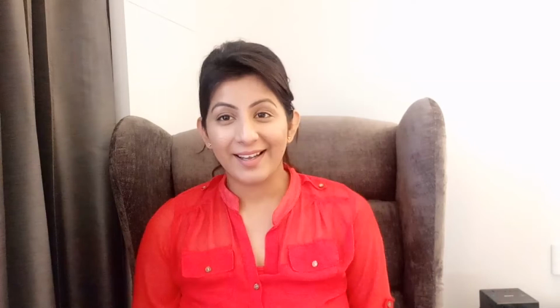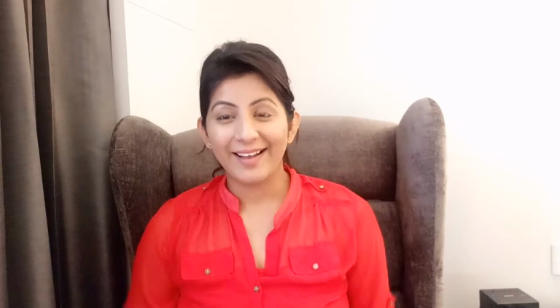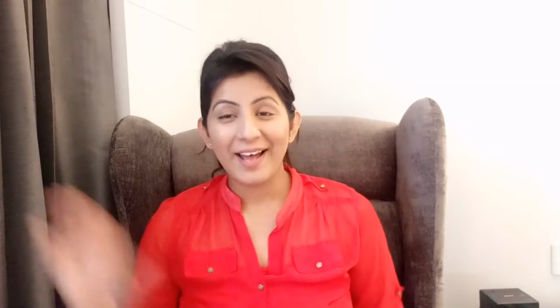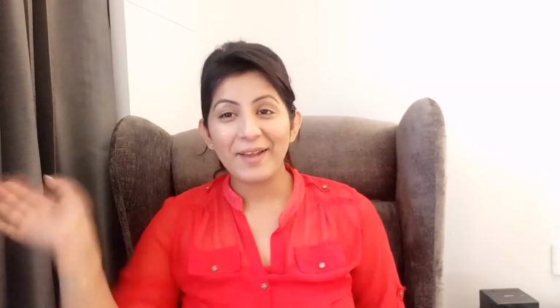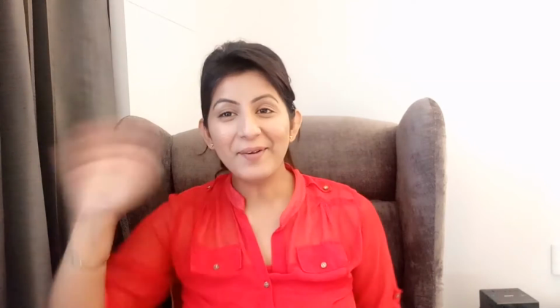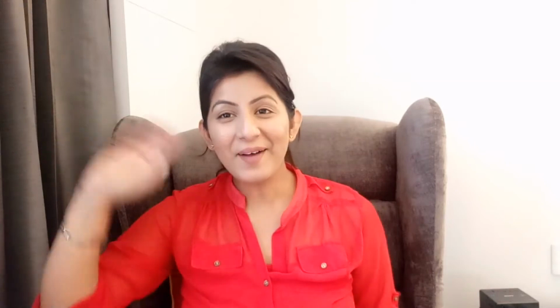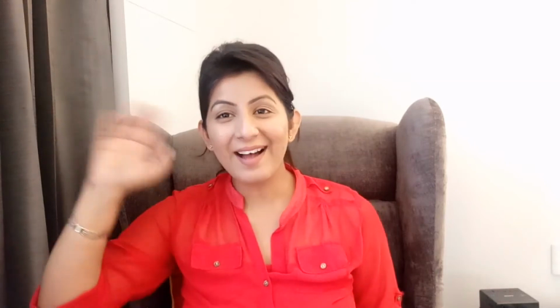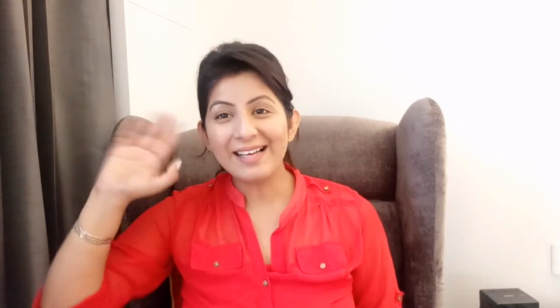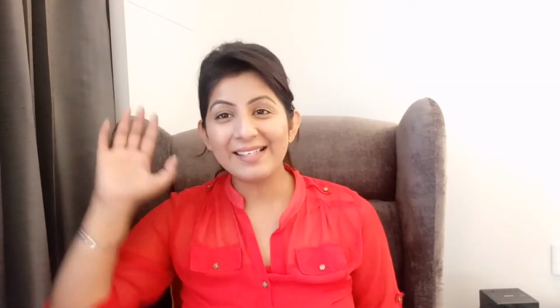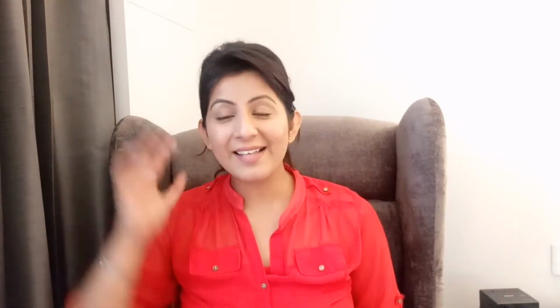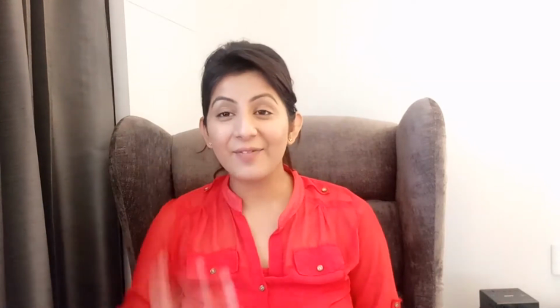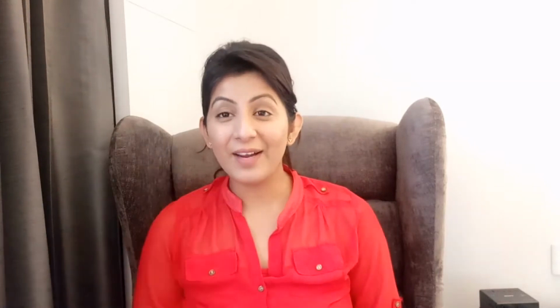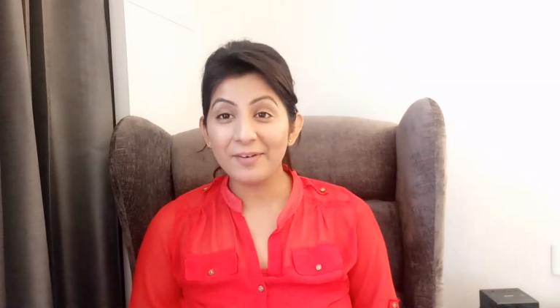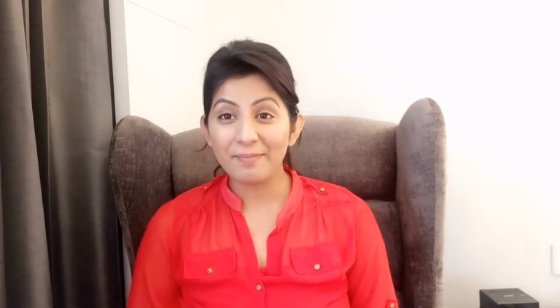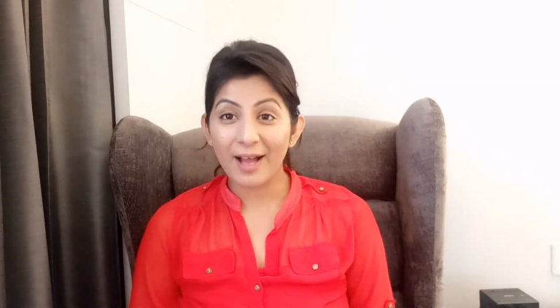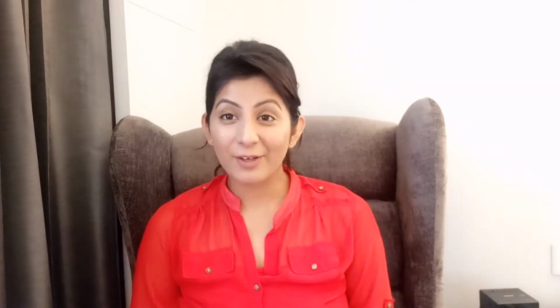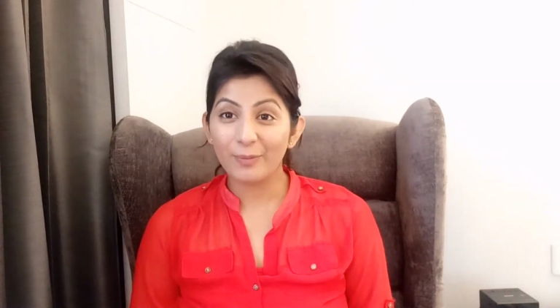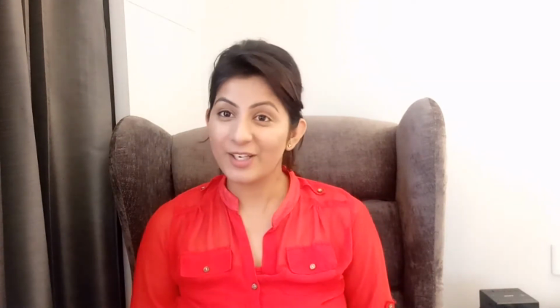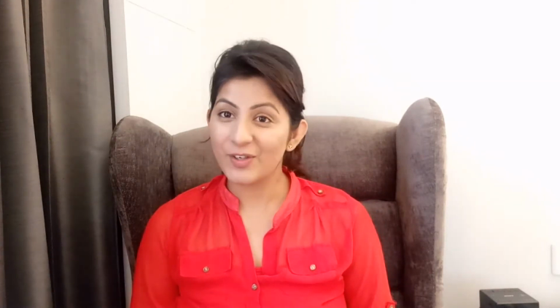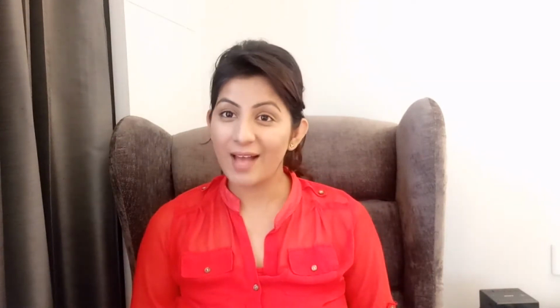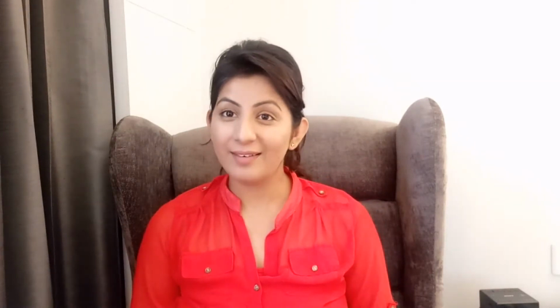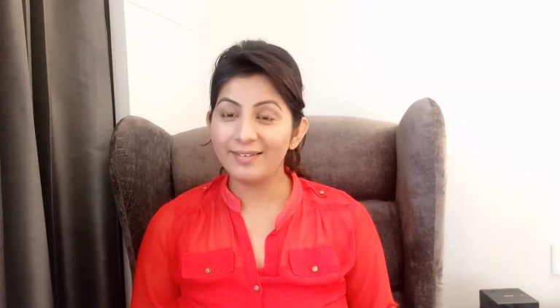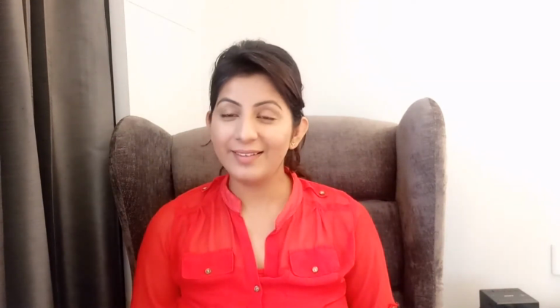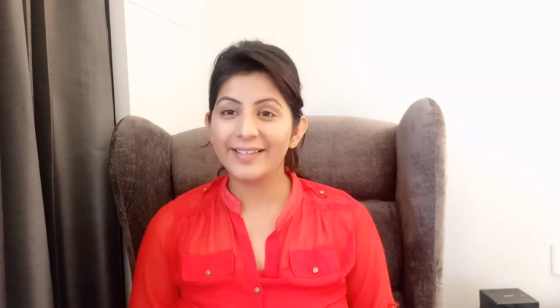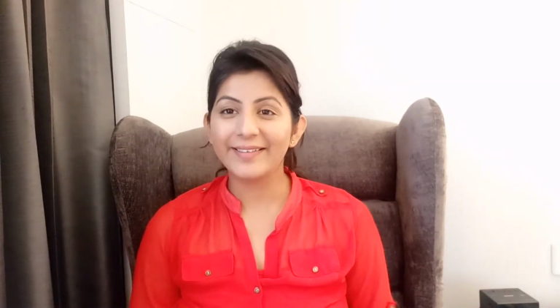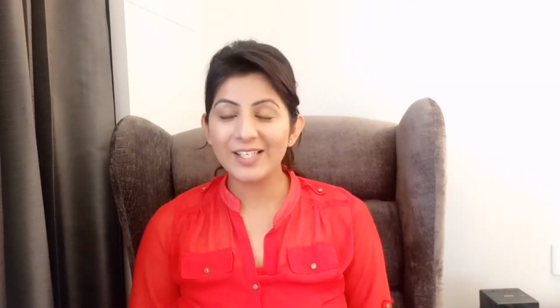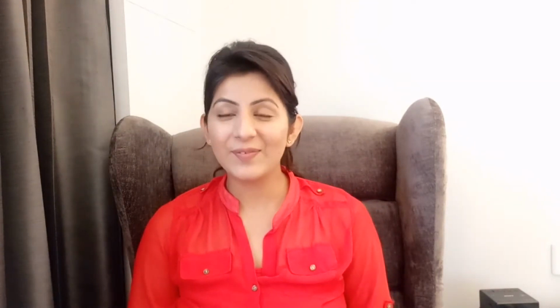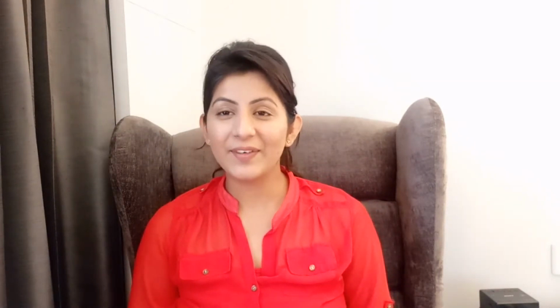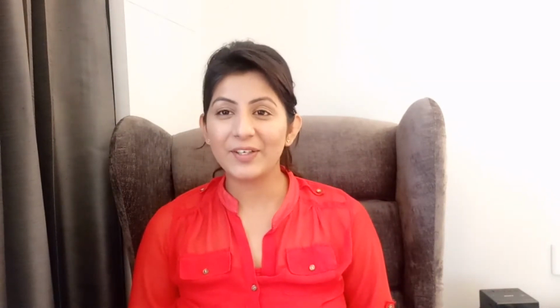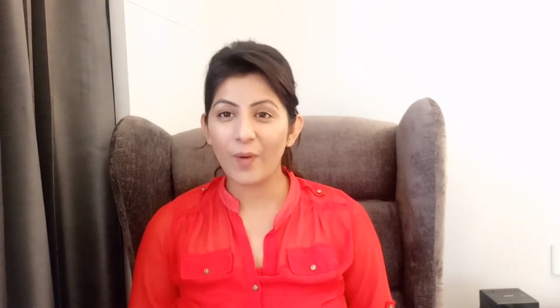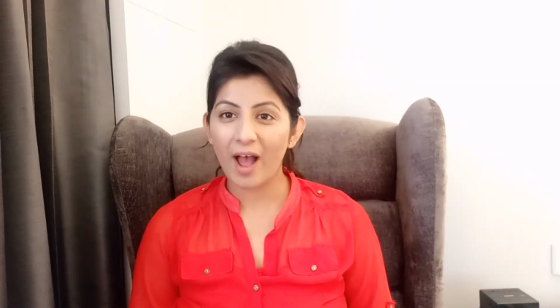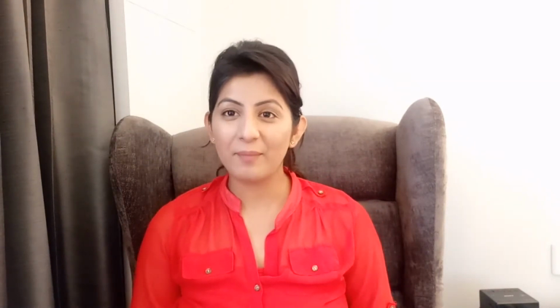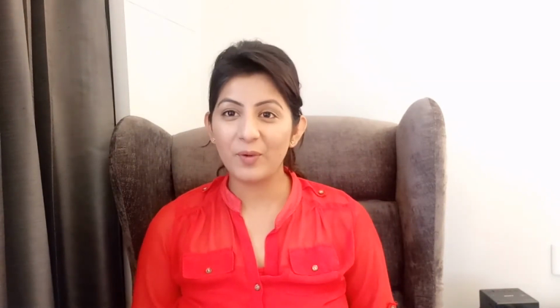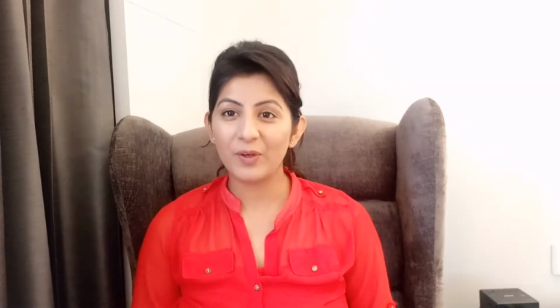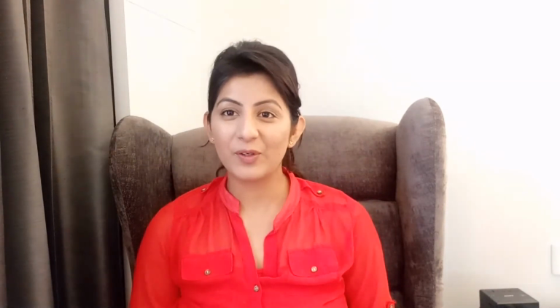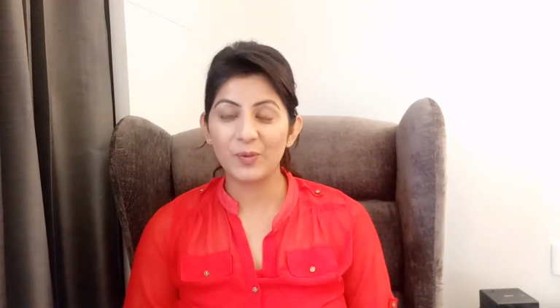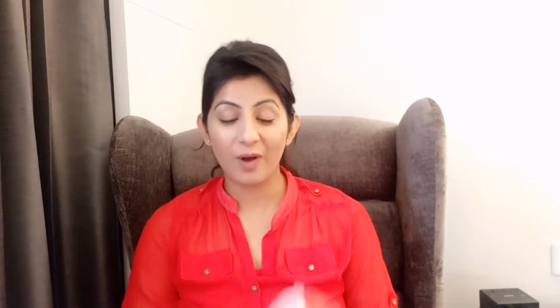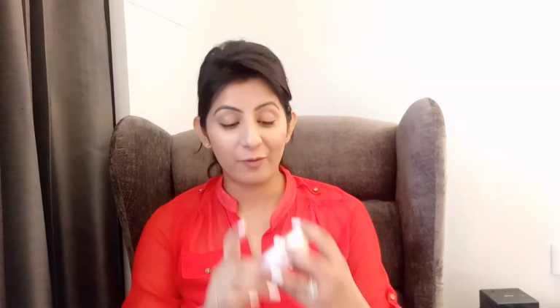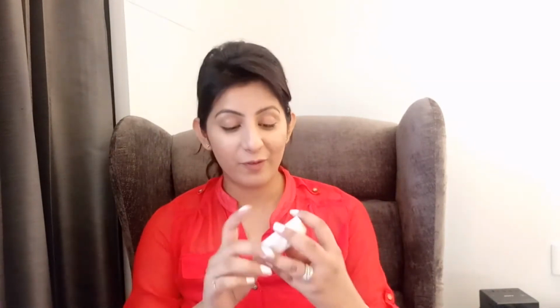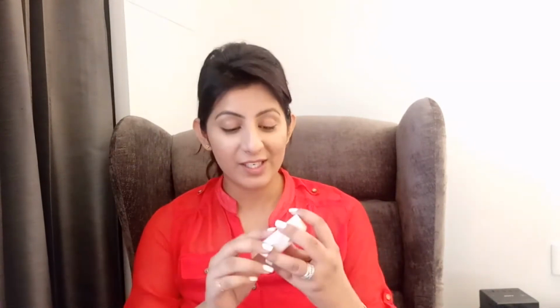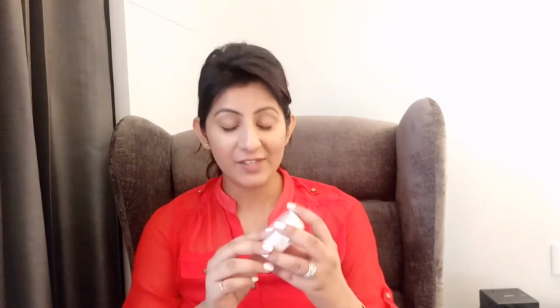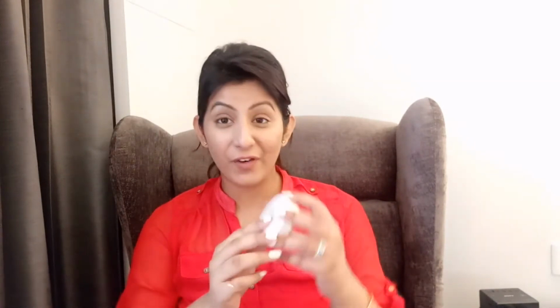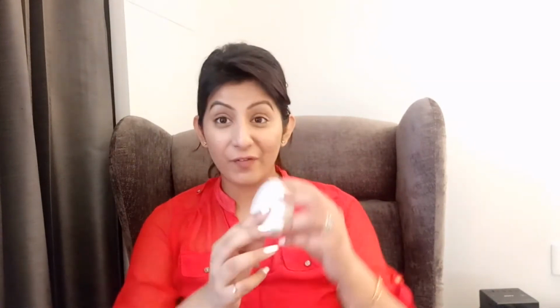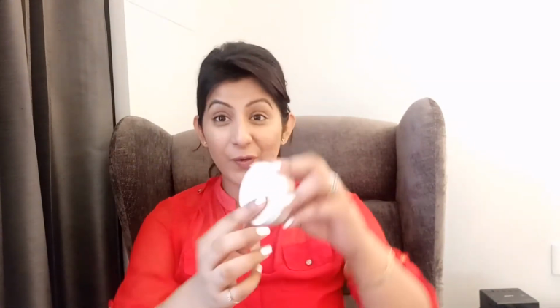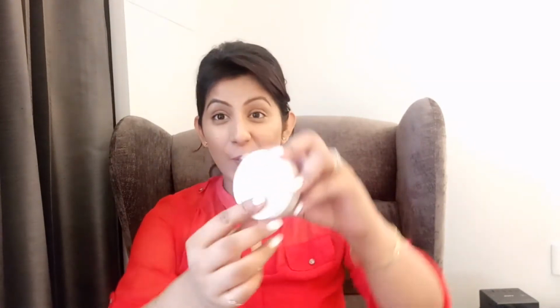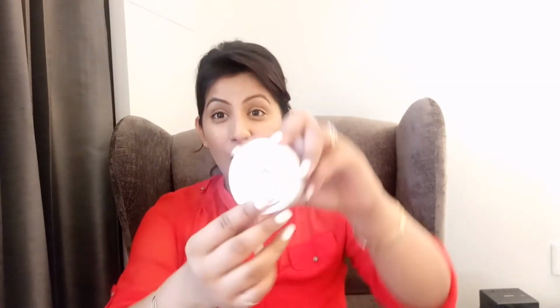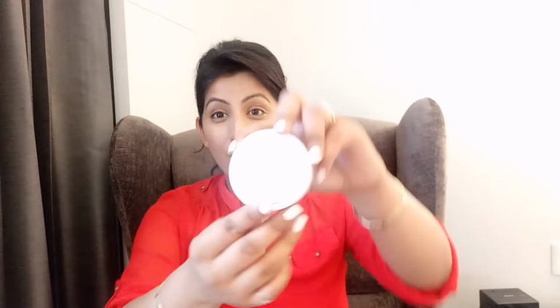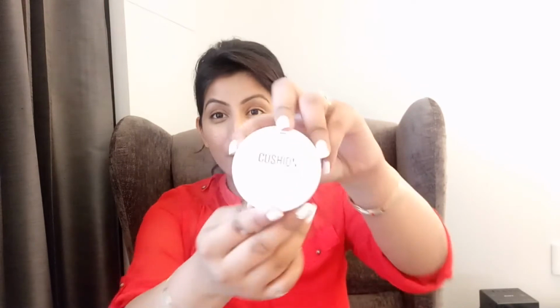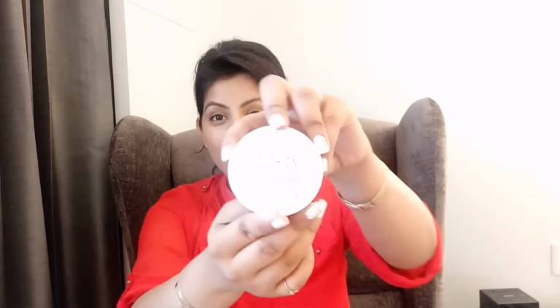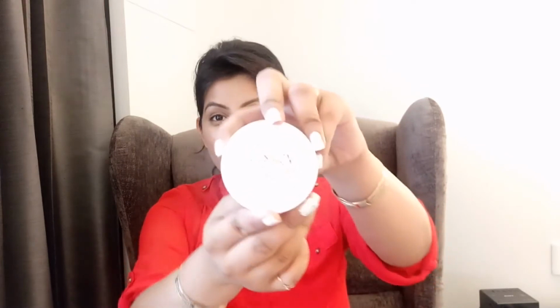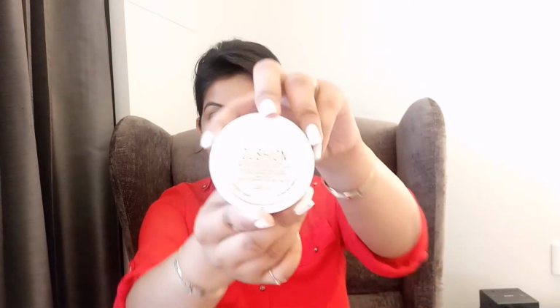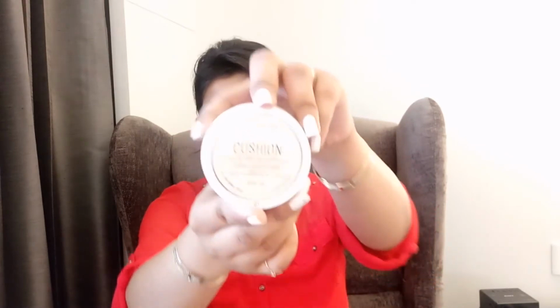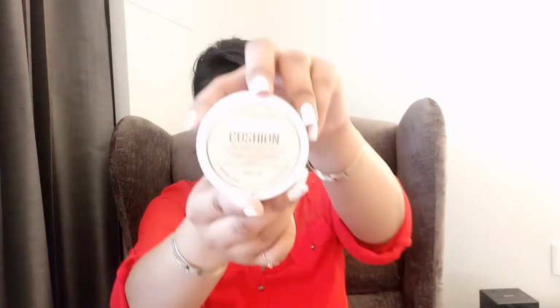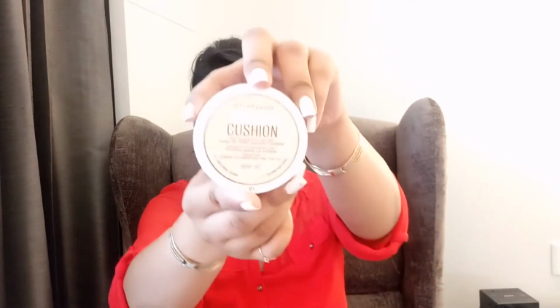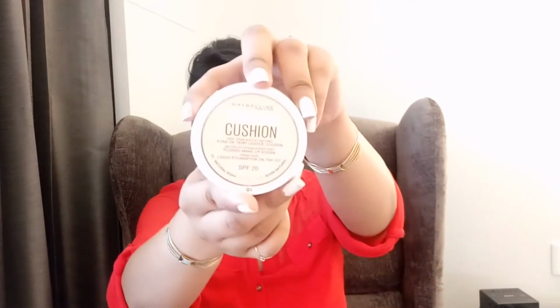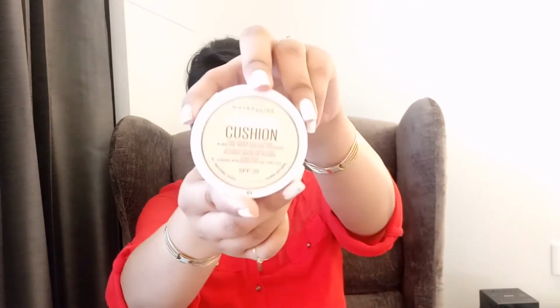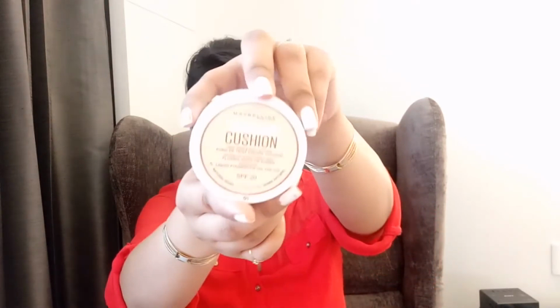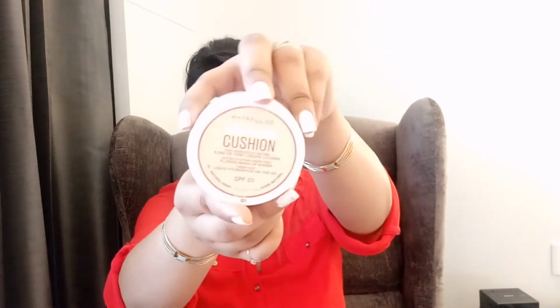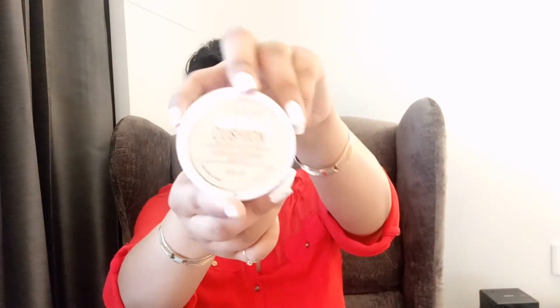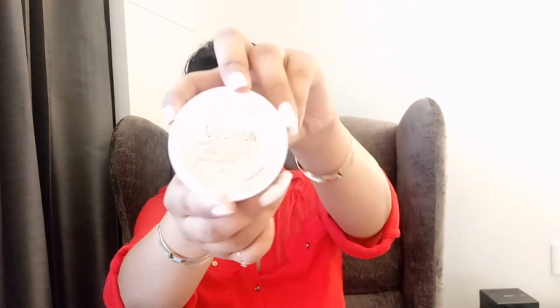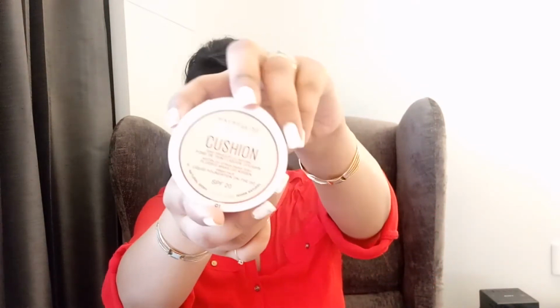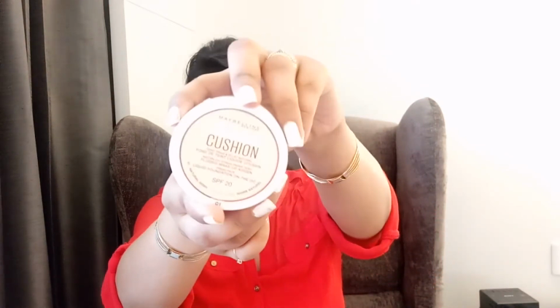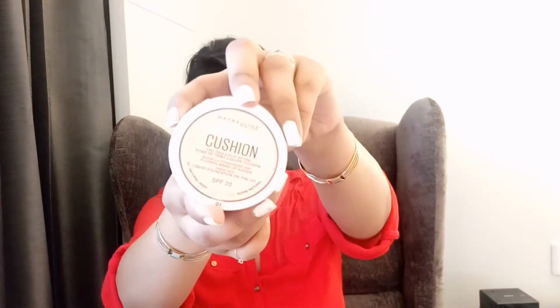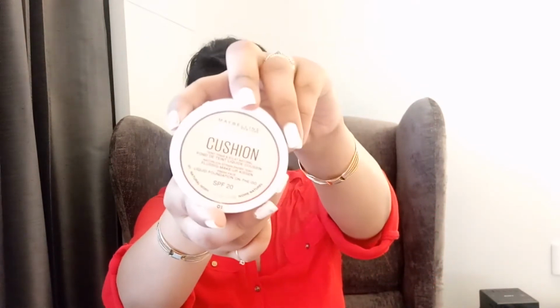Hello guys and welcome back to my channel. In this video I am going to do a first impression review of the Maybelline Dream Cushion Foundation.